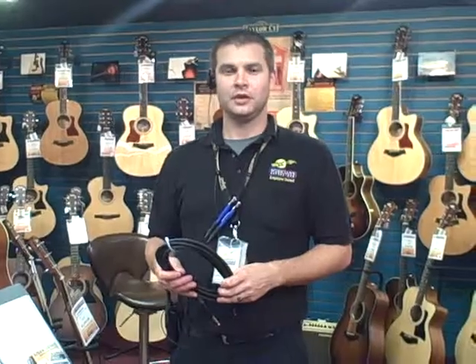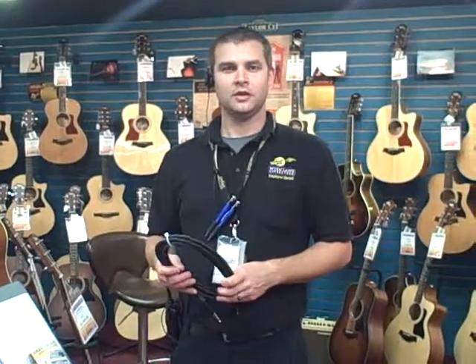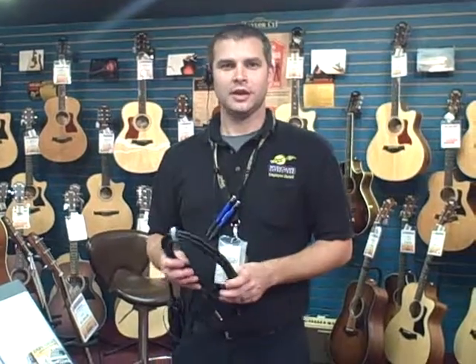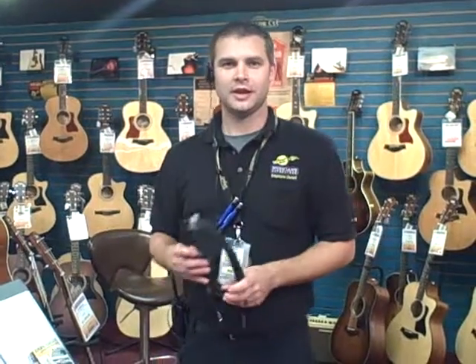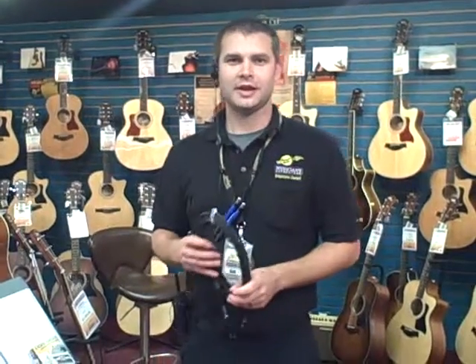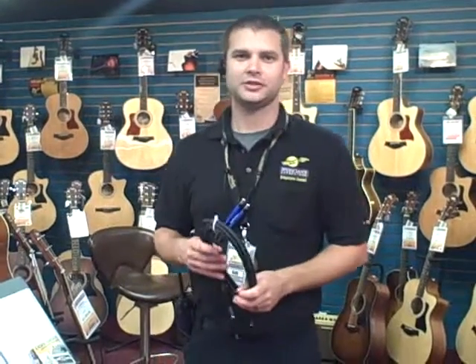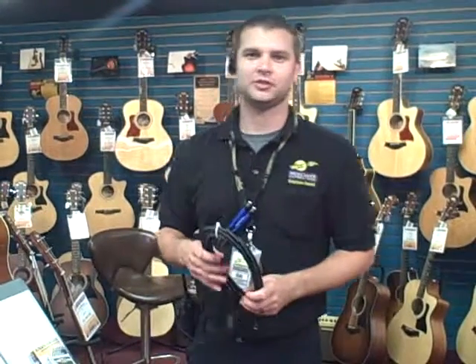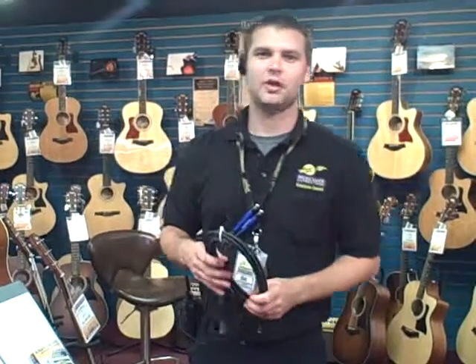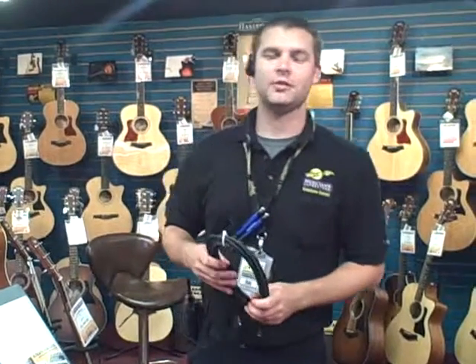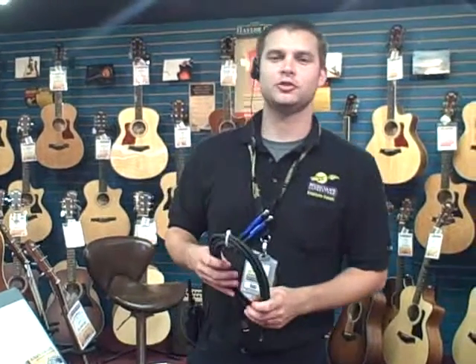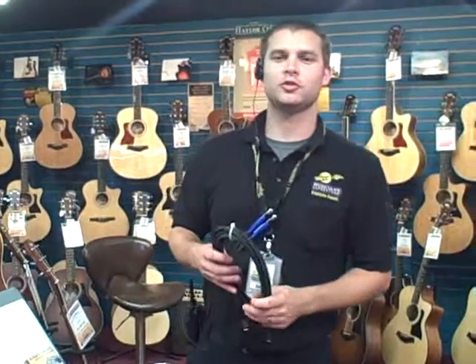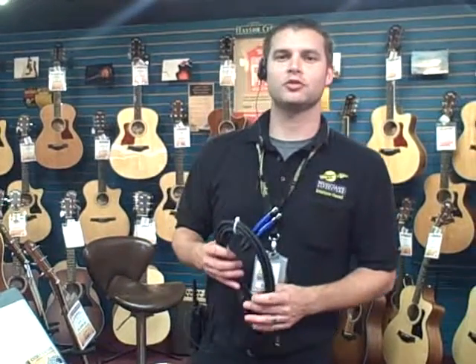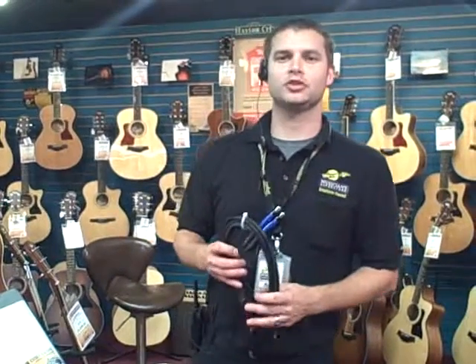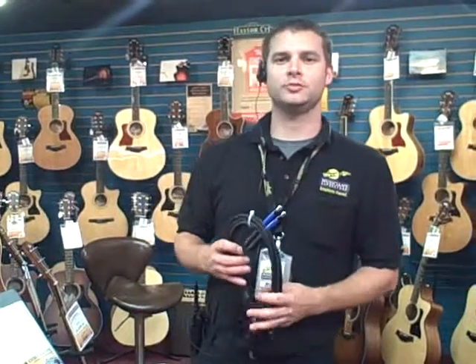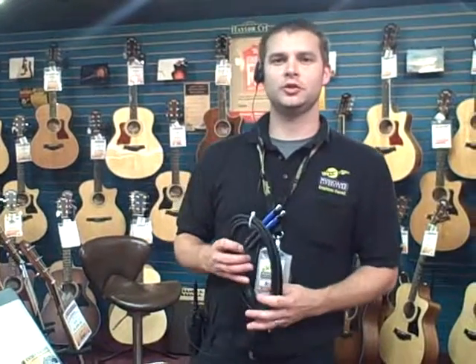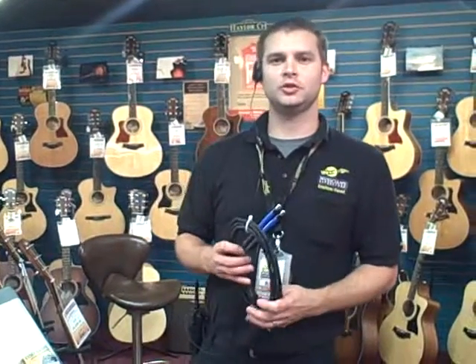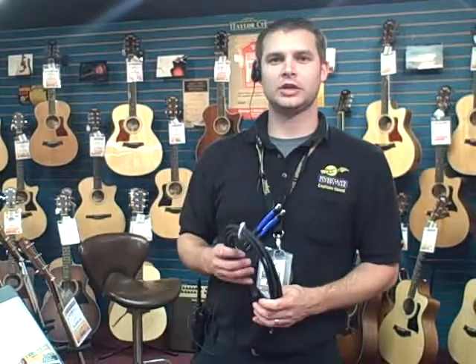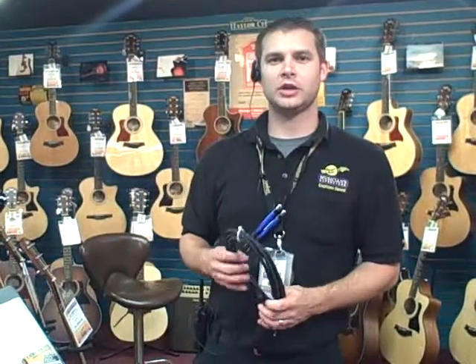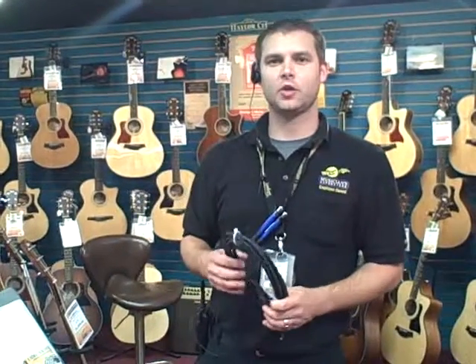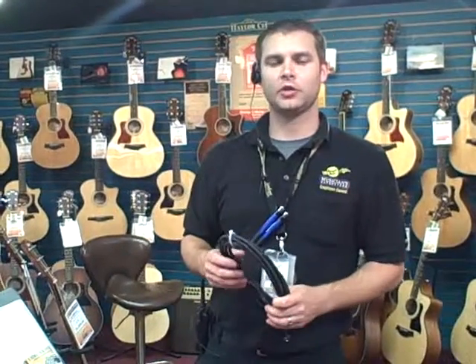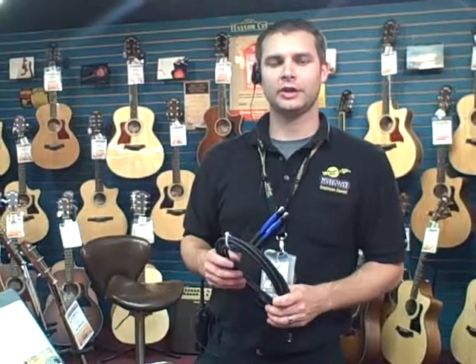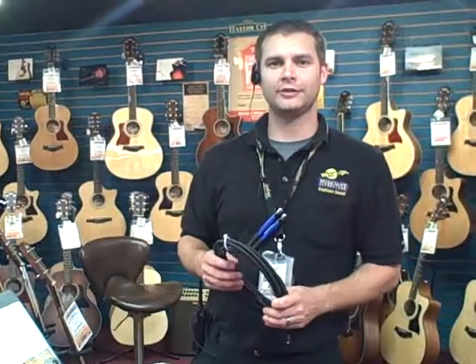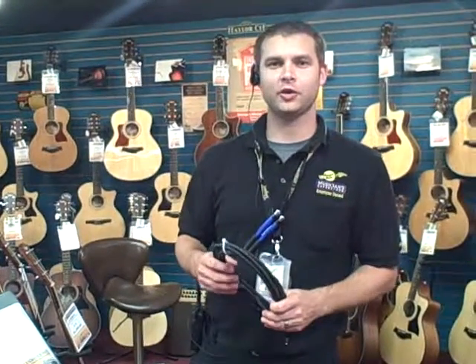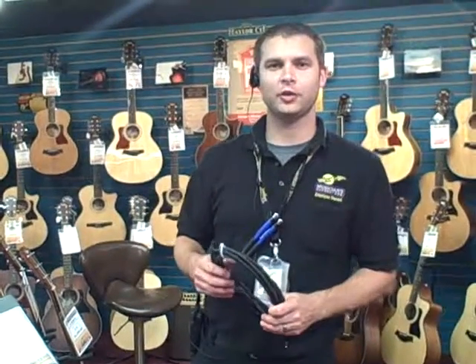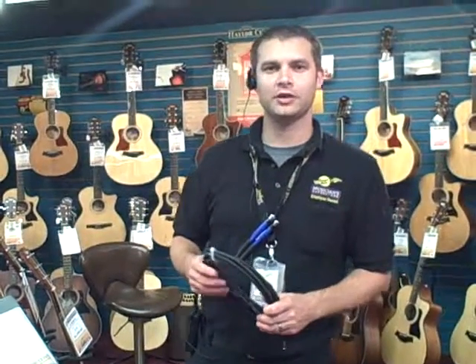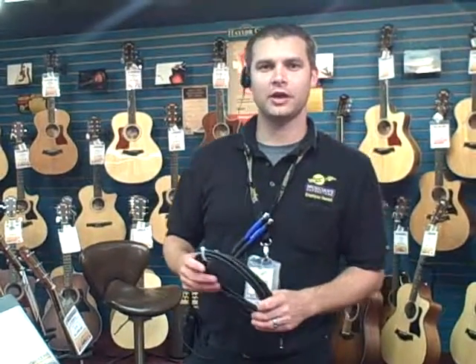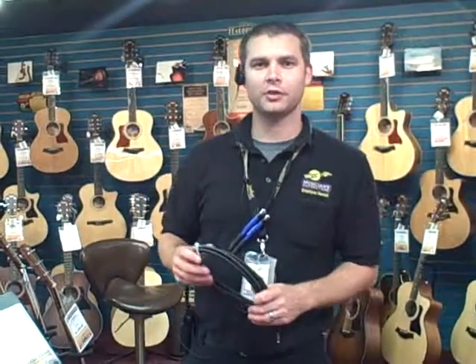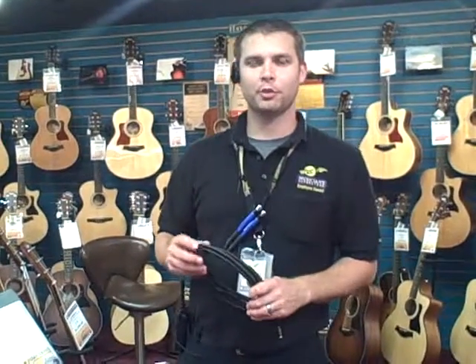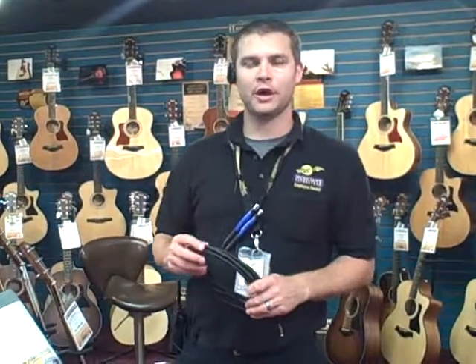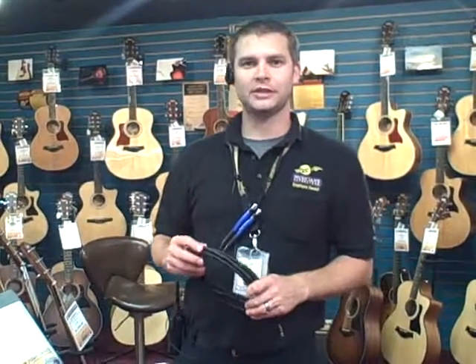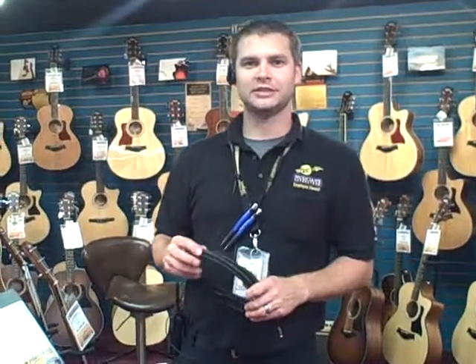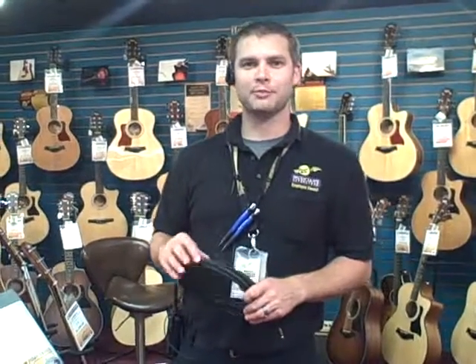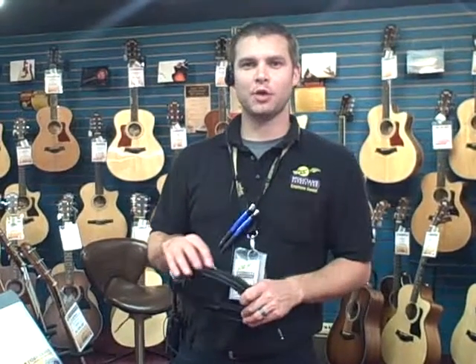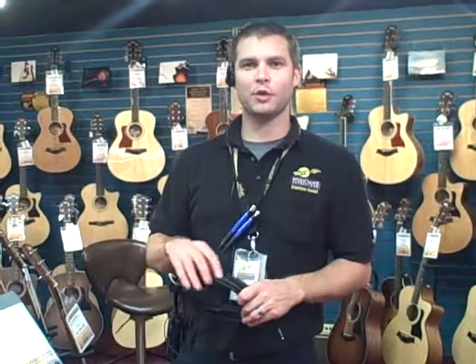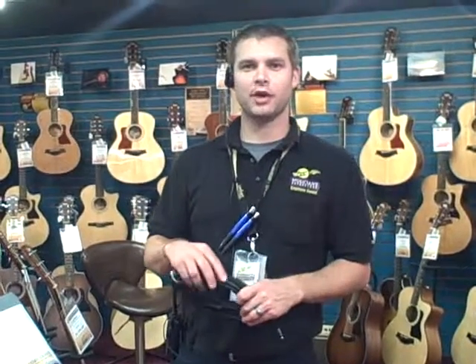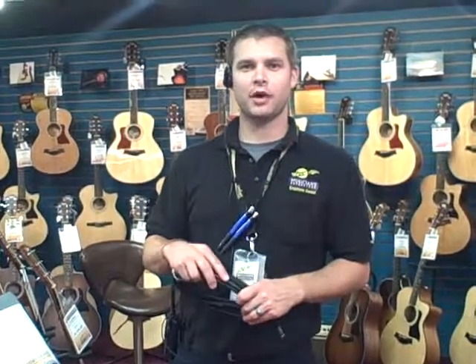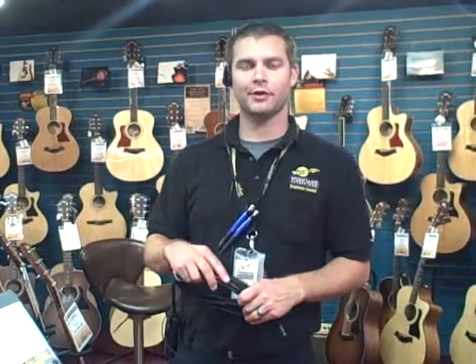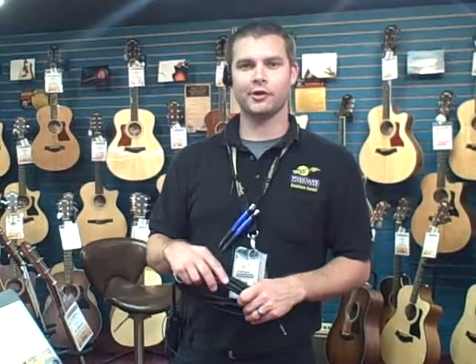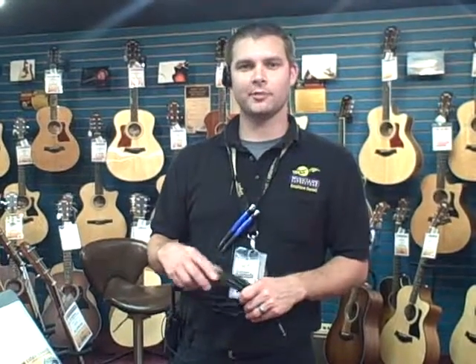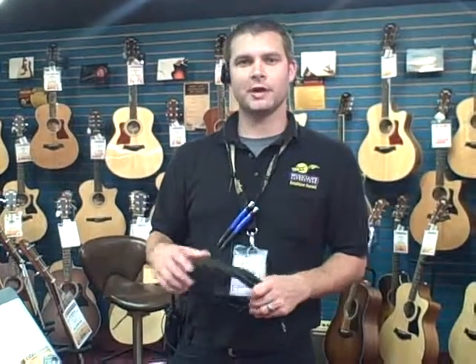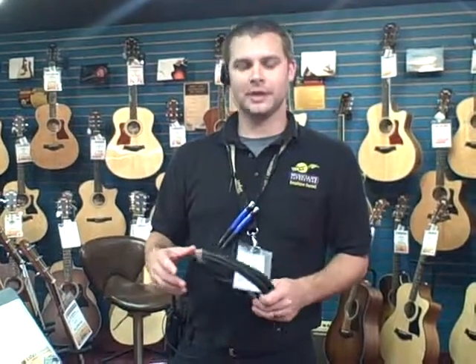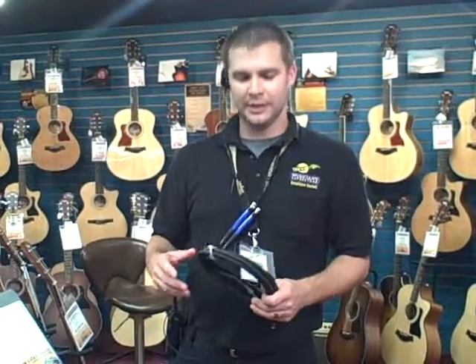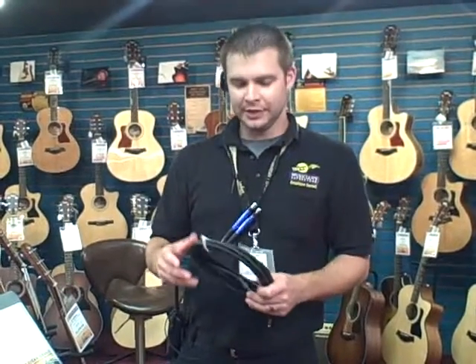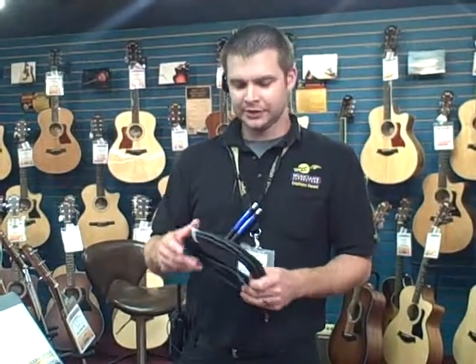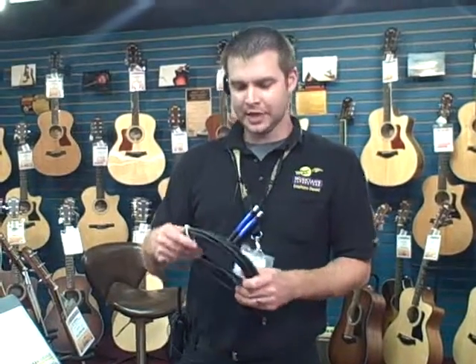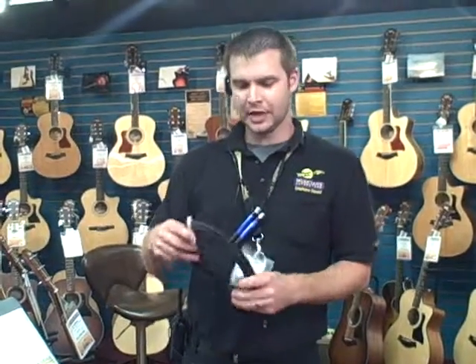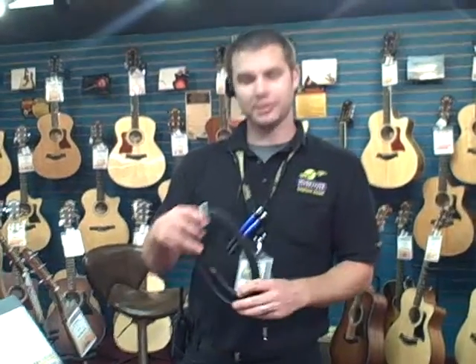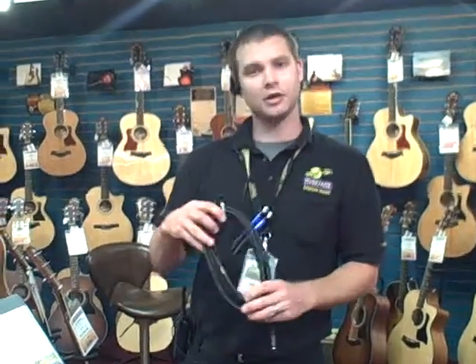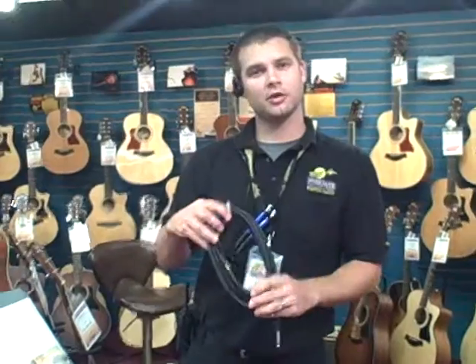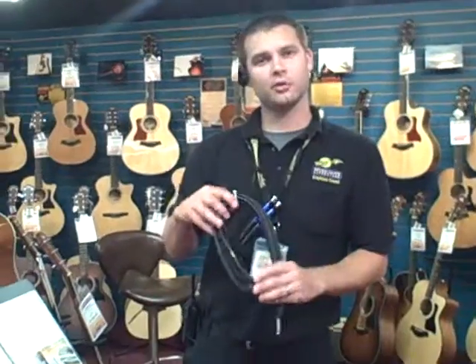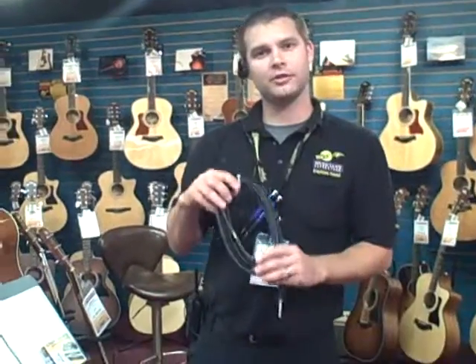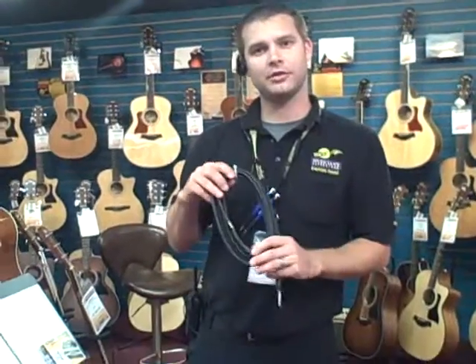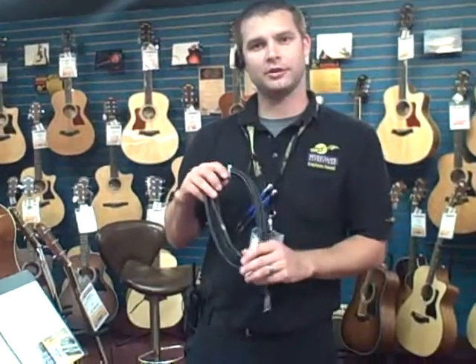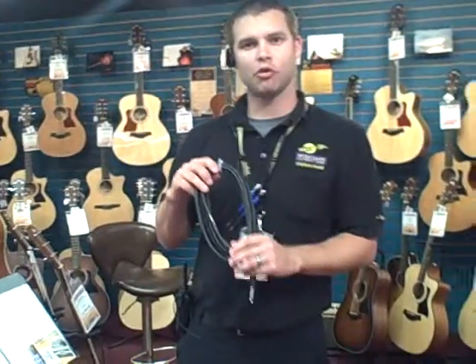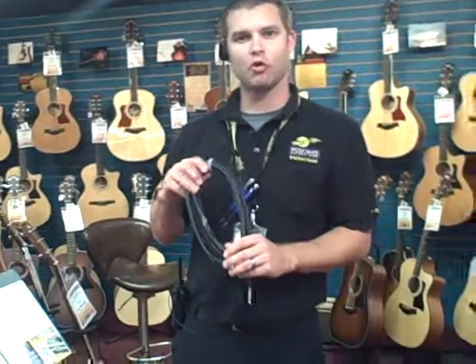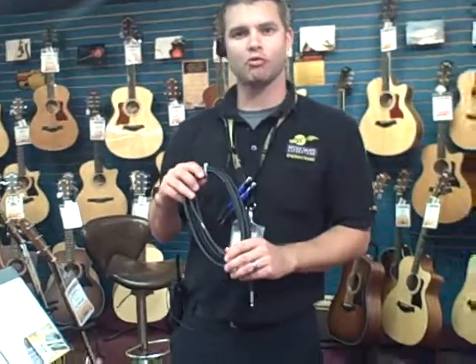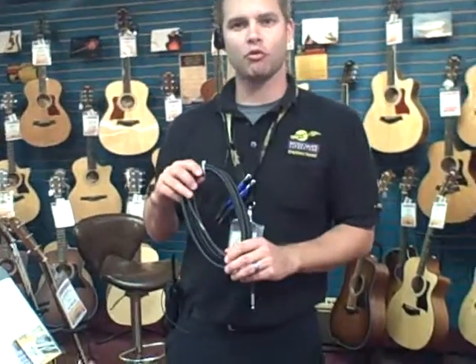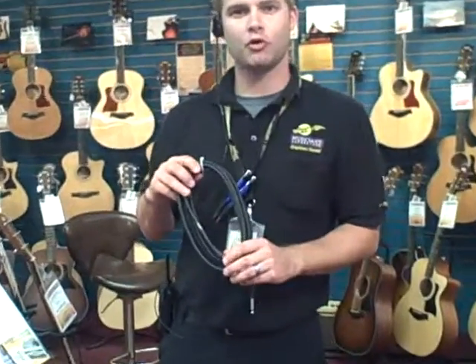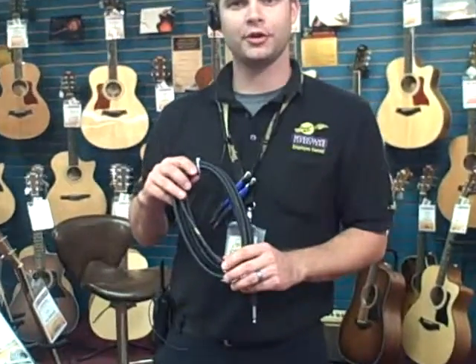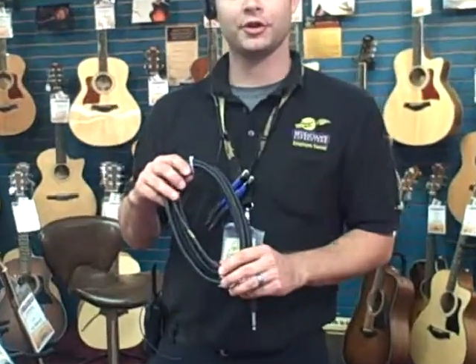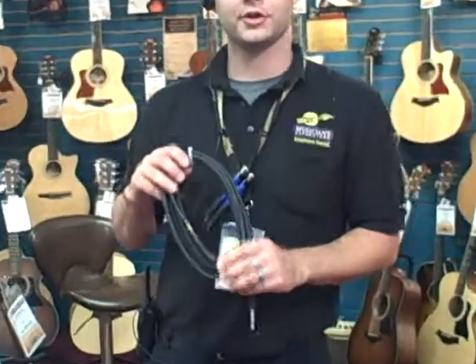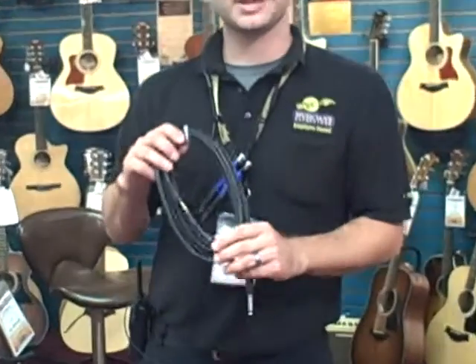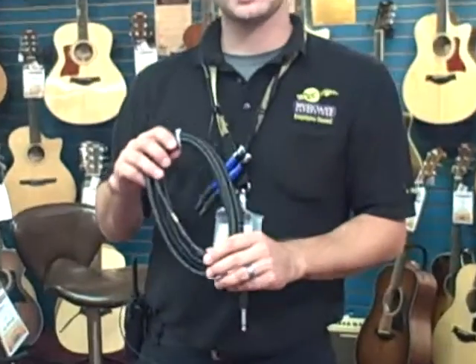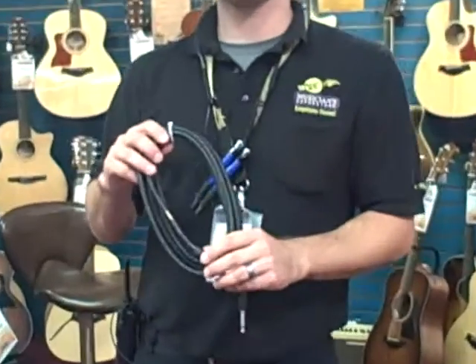Hey guys, it's Rob at George's Music in Orlando with another product demo in under a minute. Today I'm here with the Road Warrior cable.